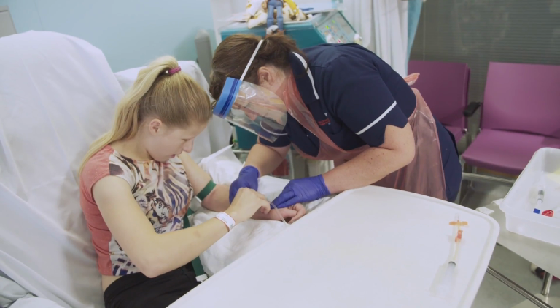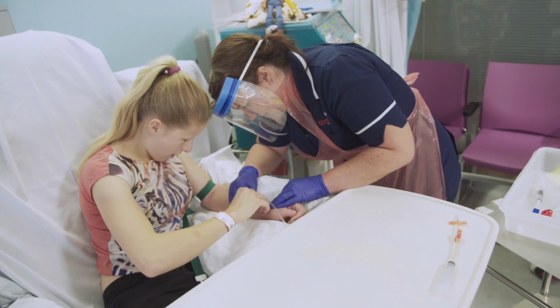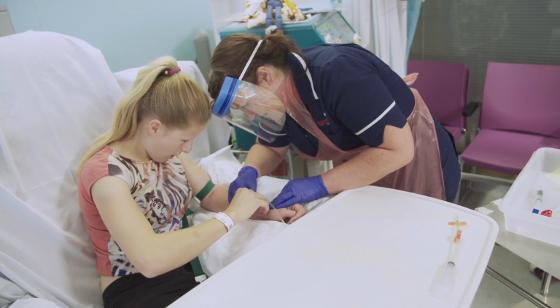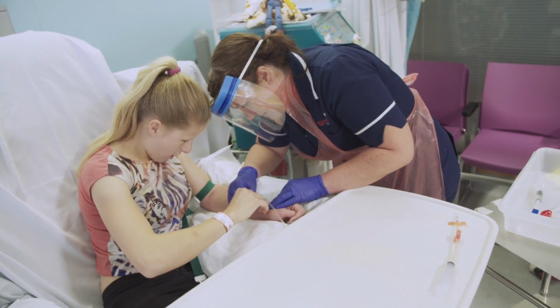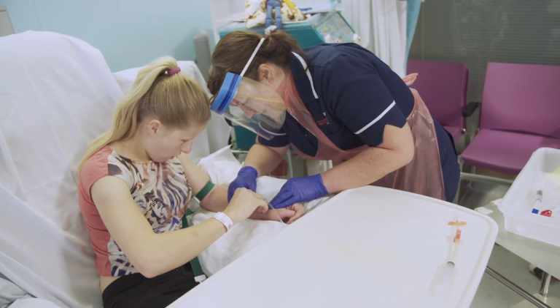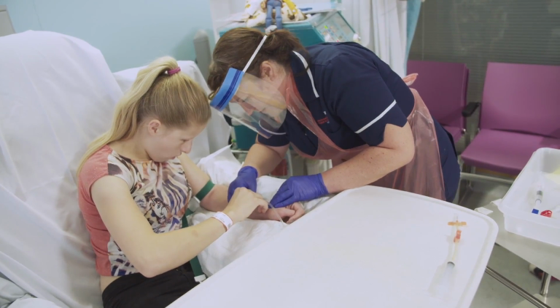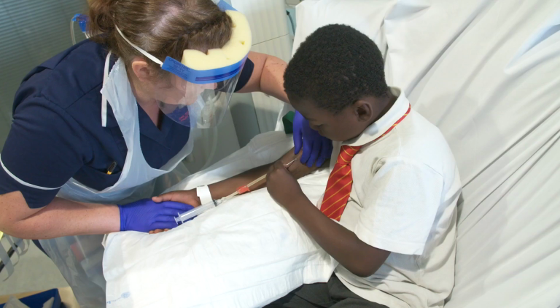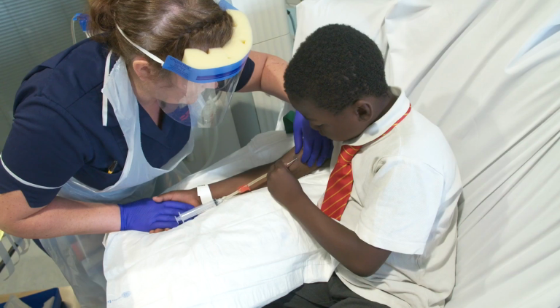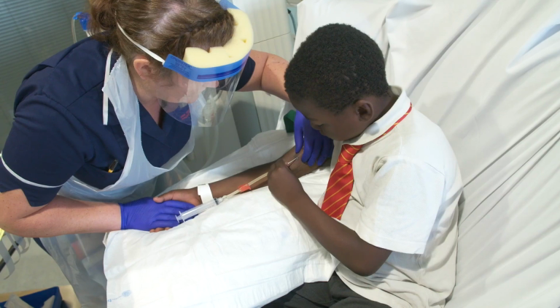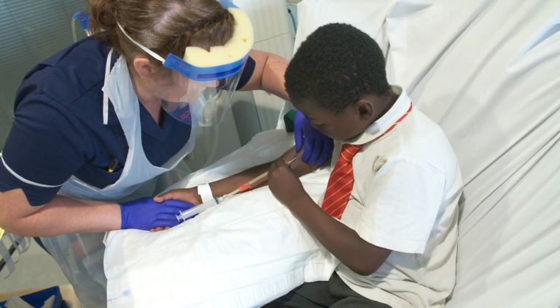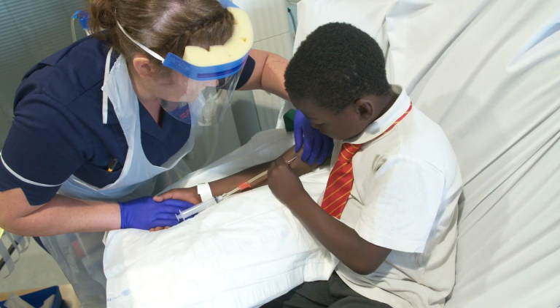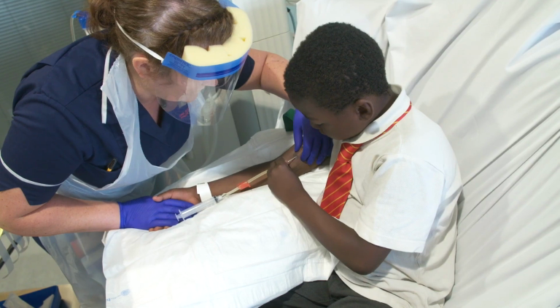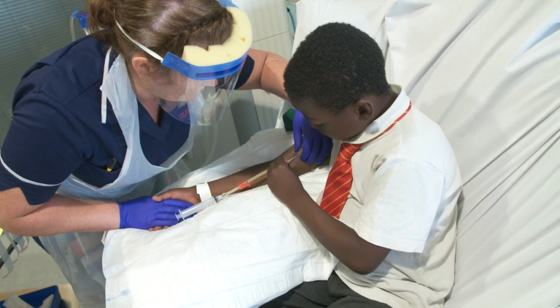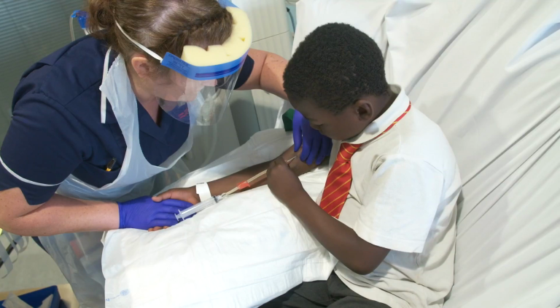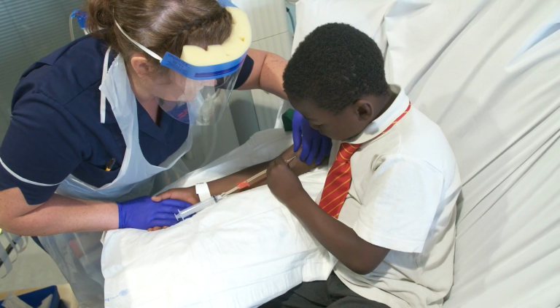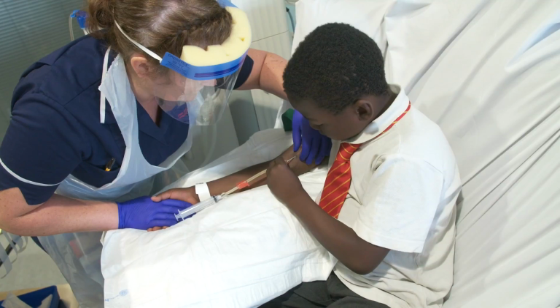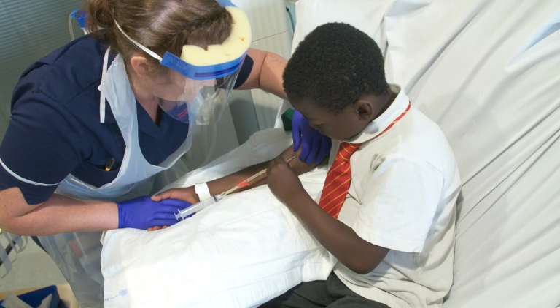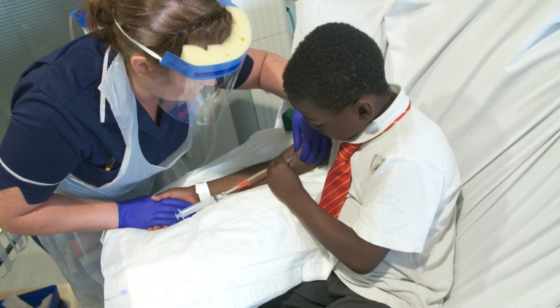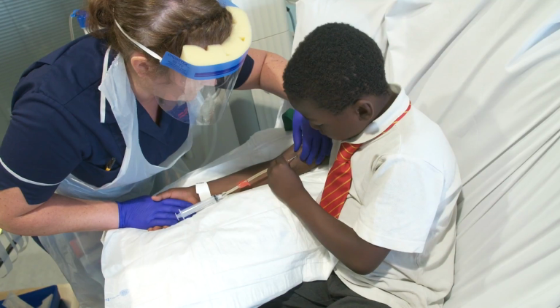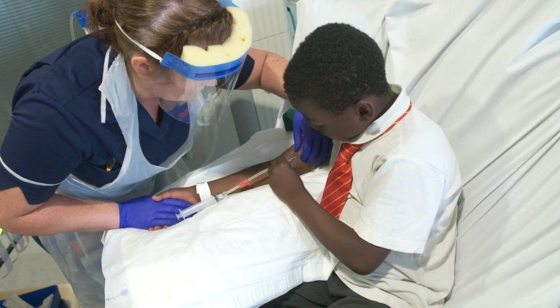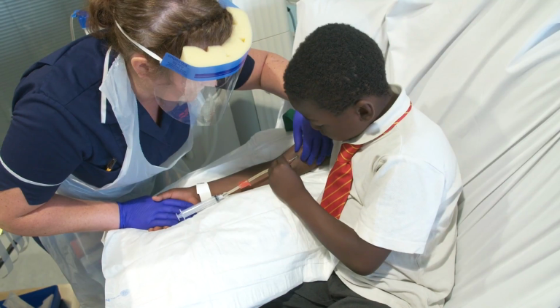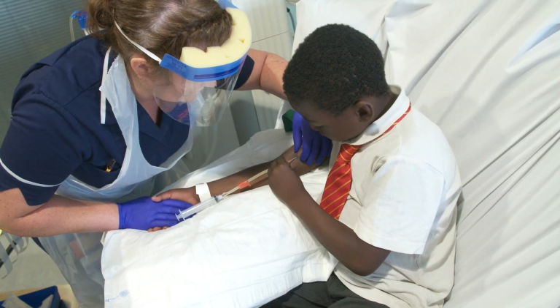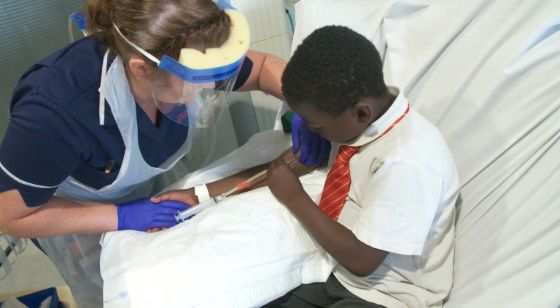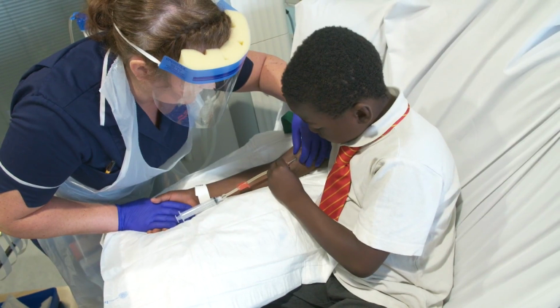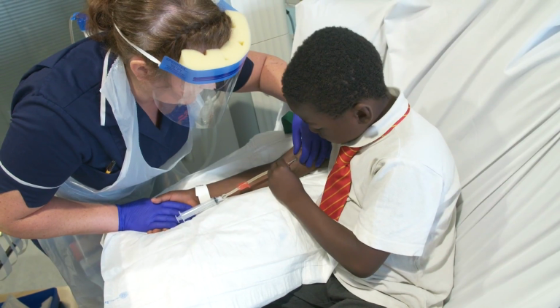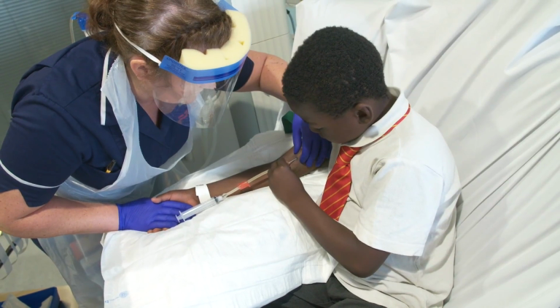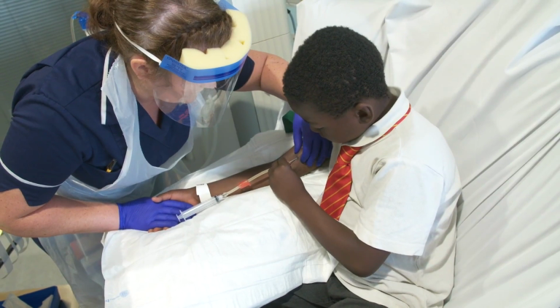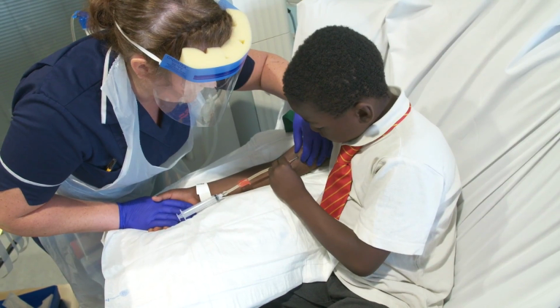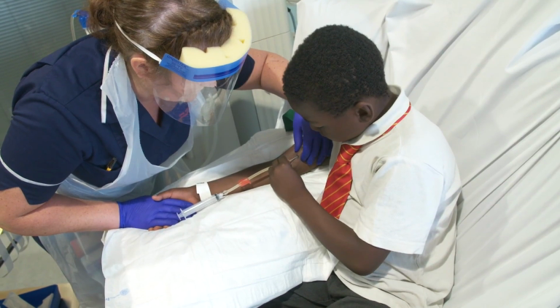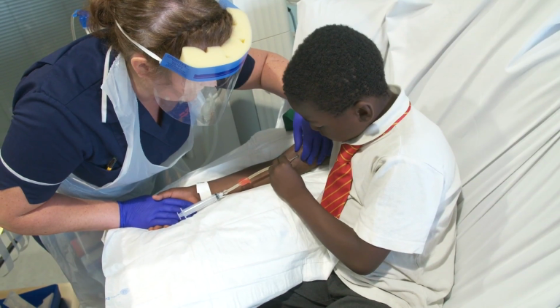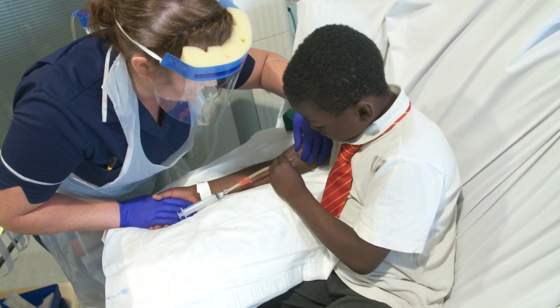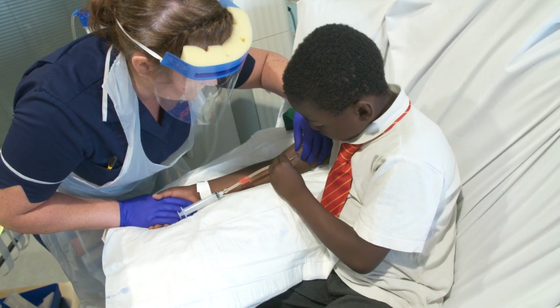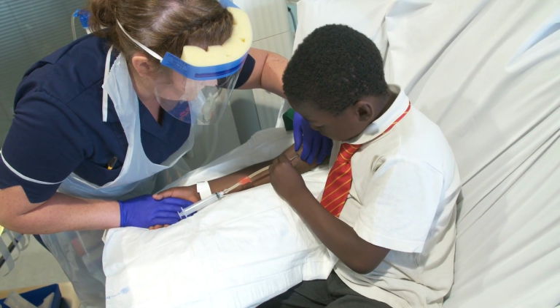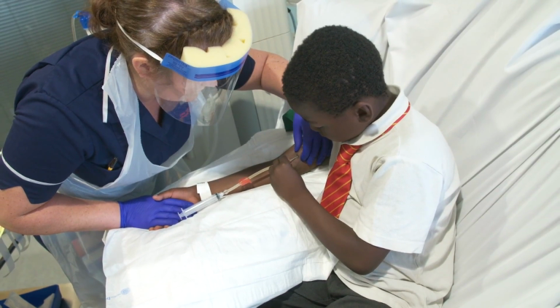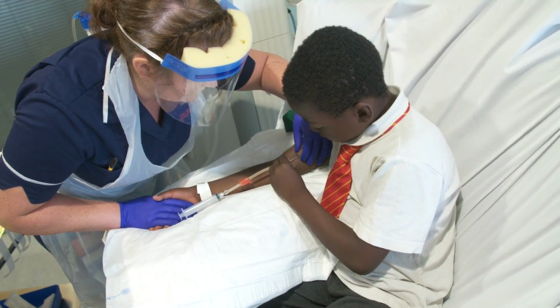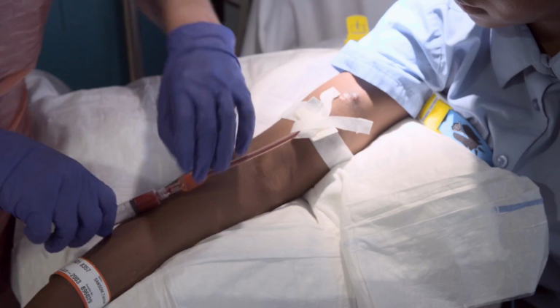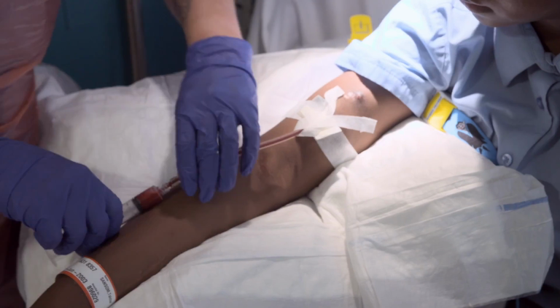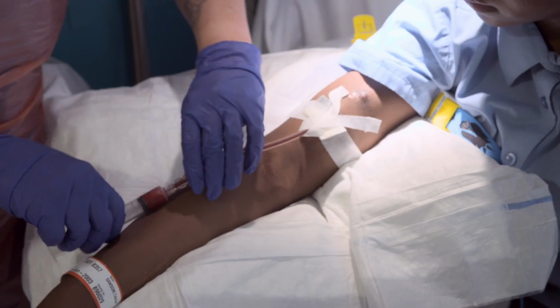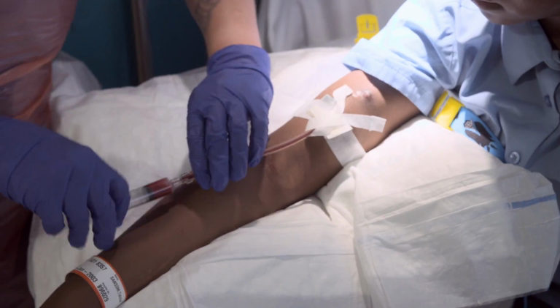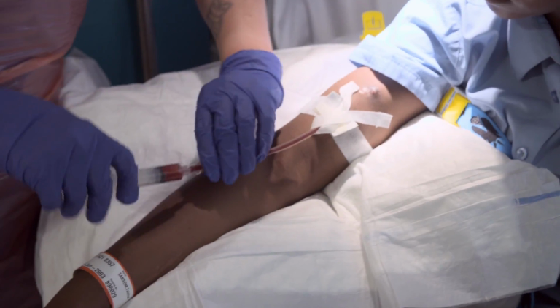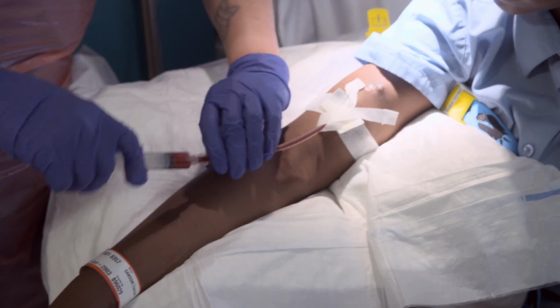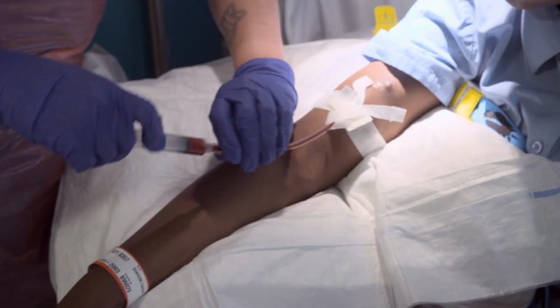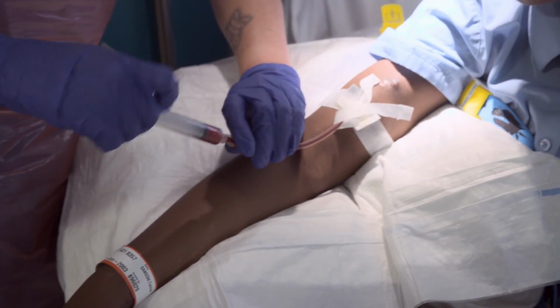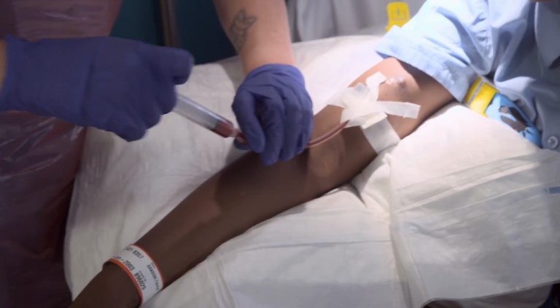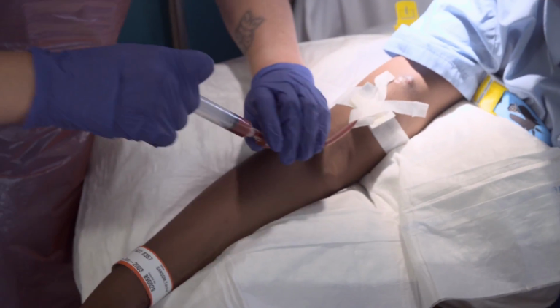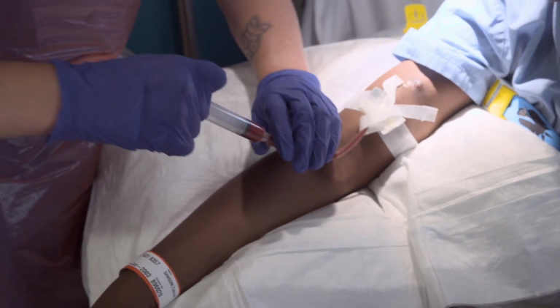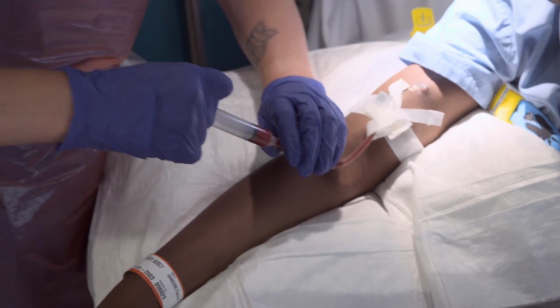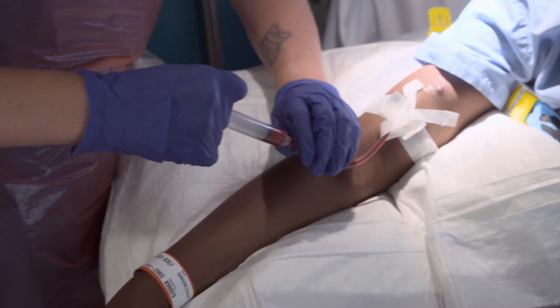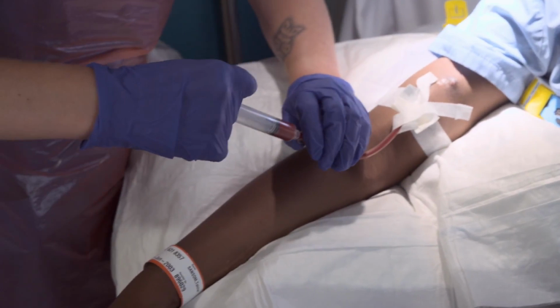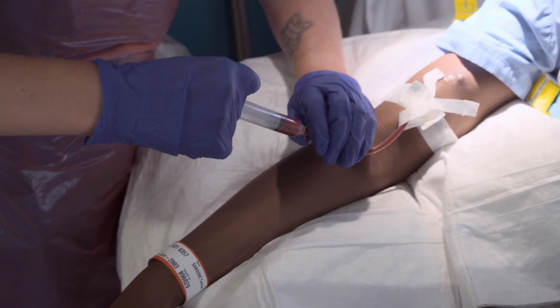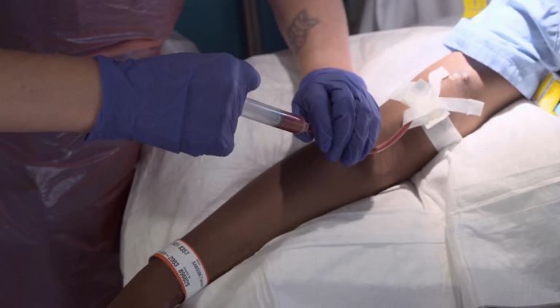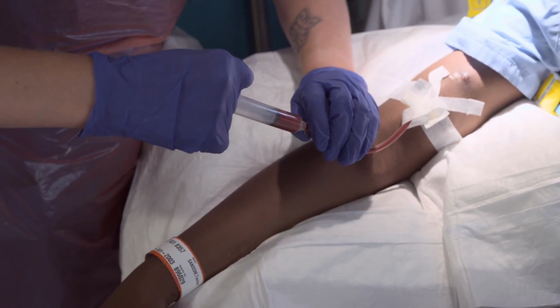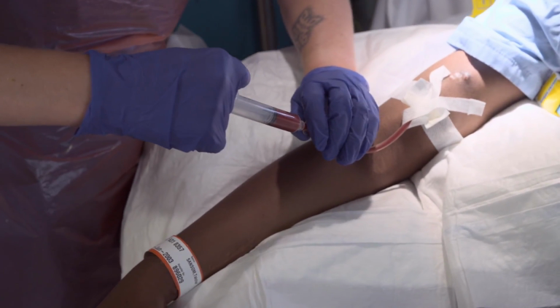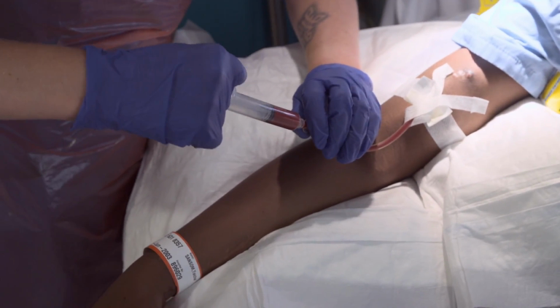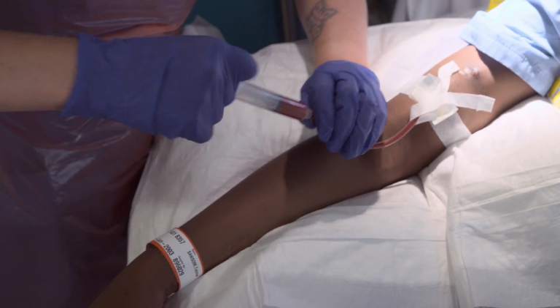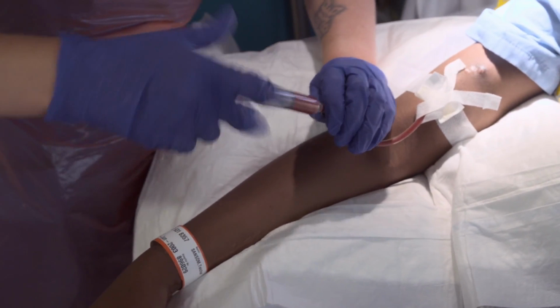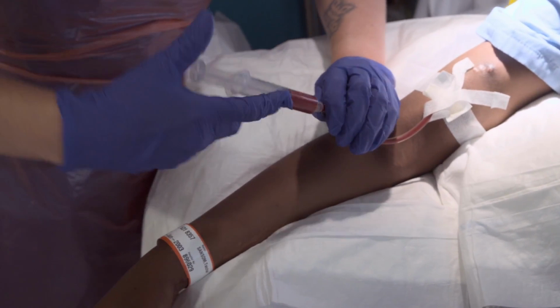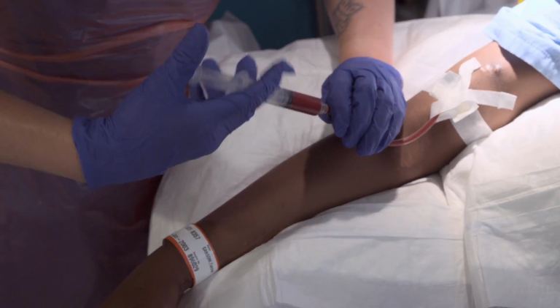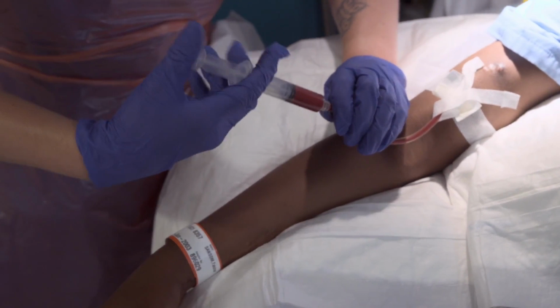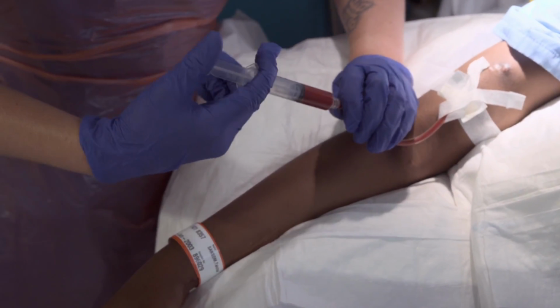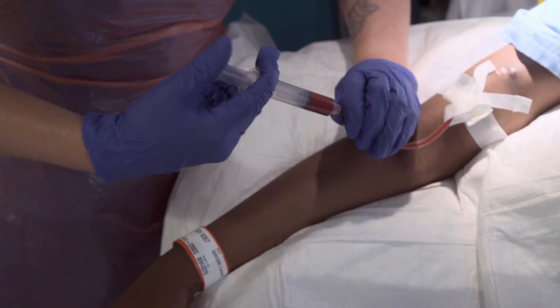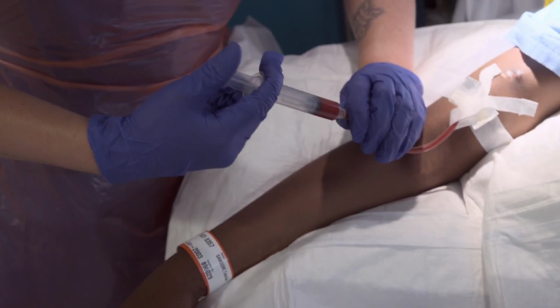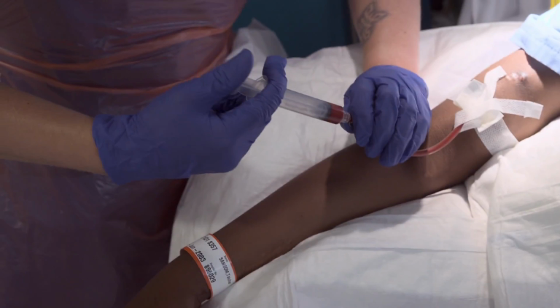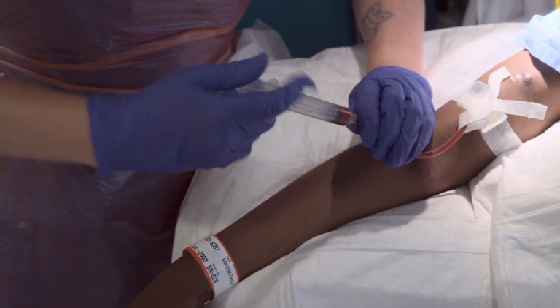When the nurses usually do it, I feel it hurts more, but when I put the needle in myself I can feel where it's going, so it doesn't hurt.